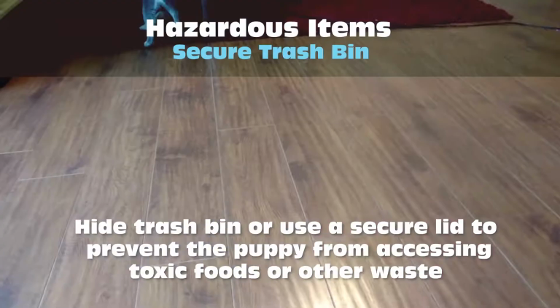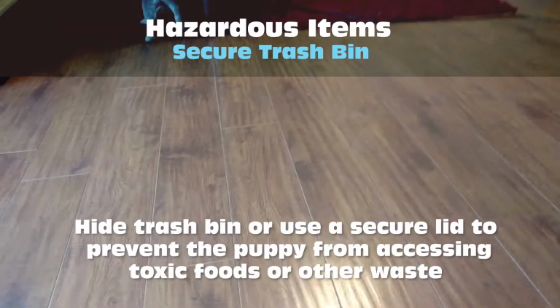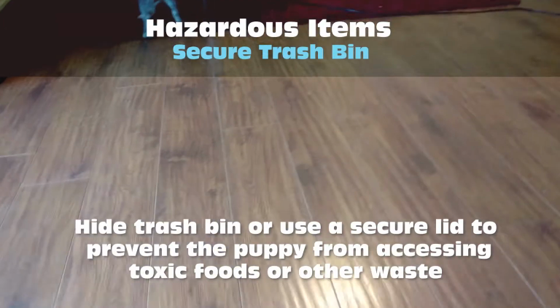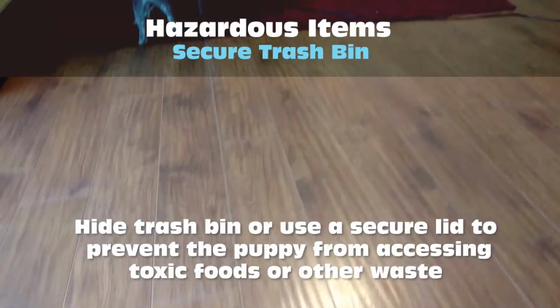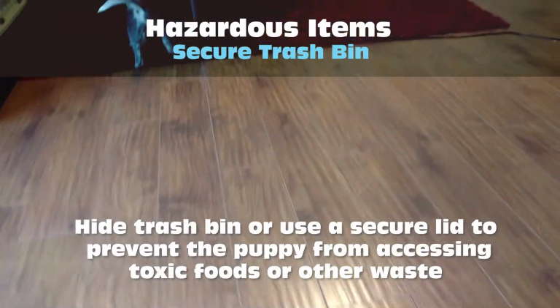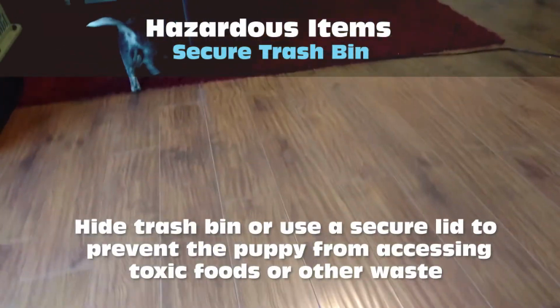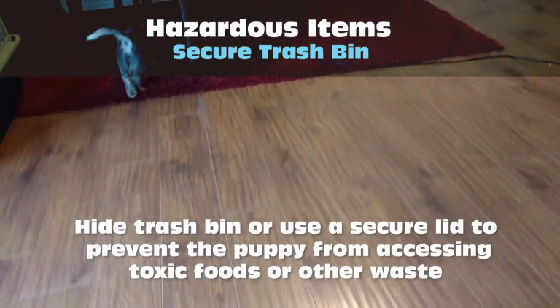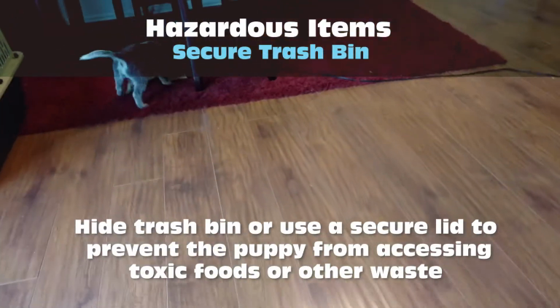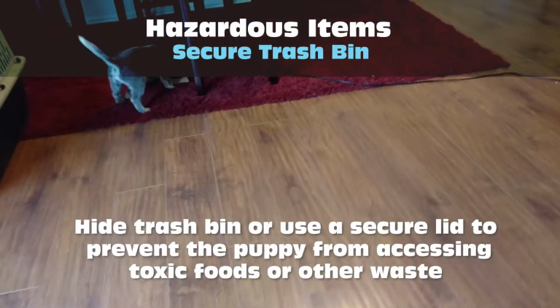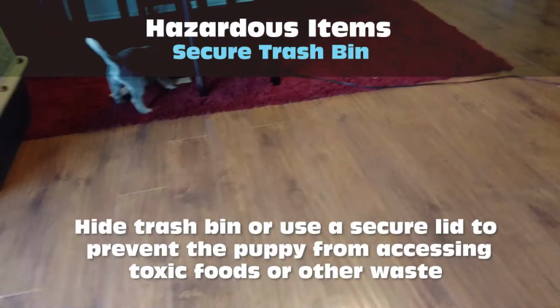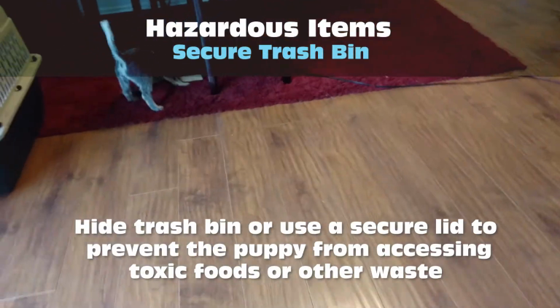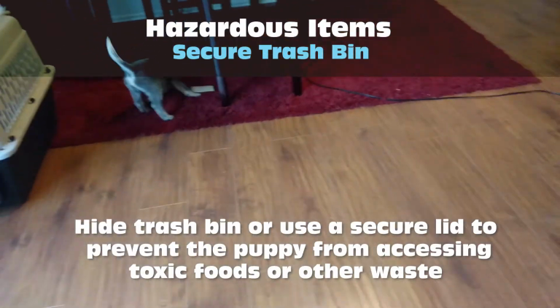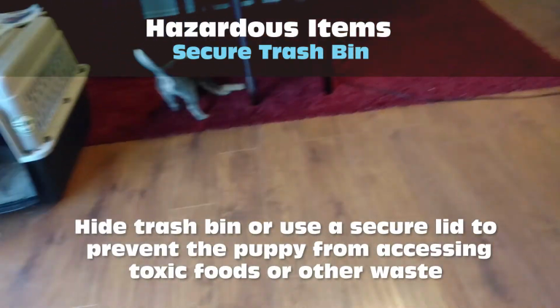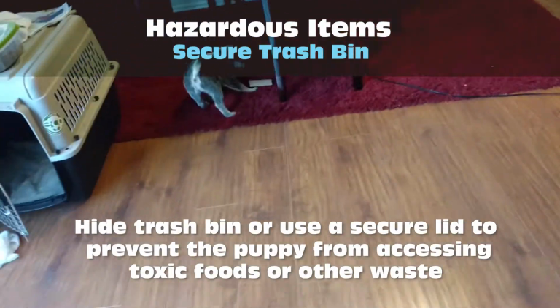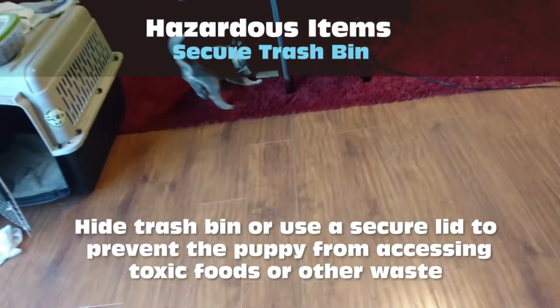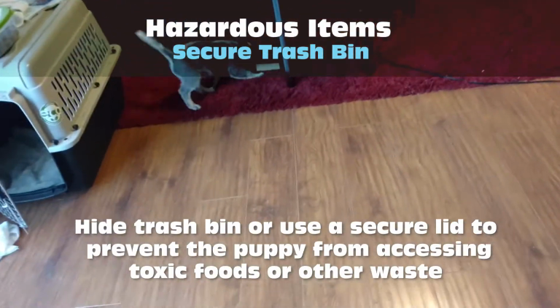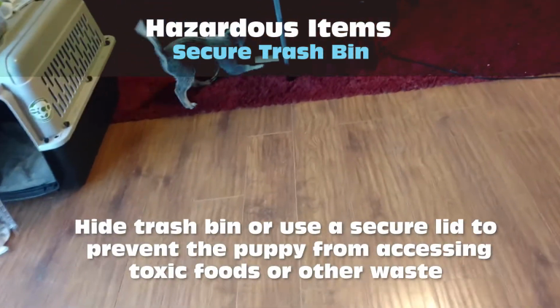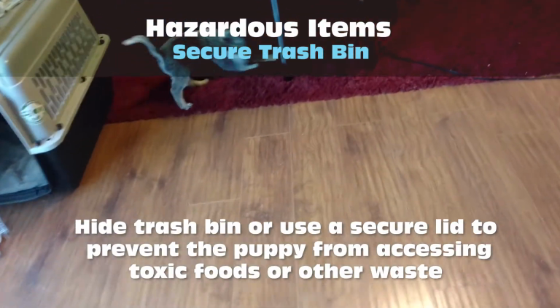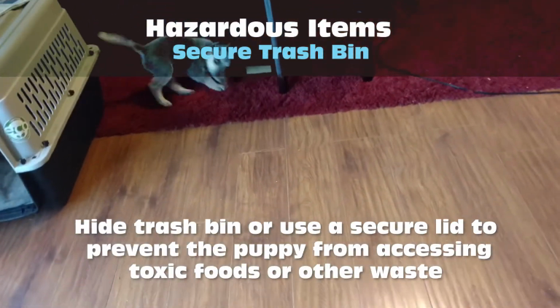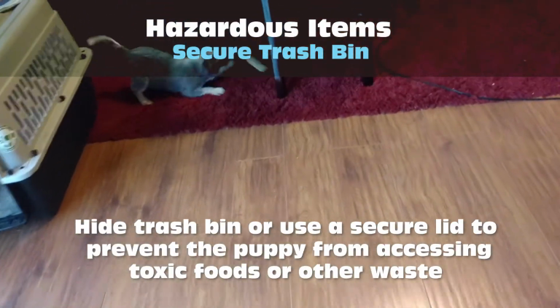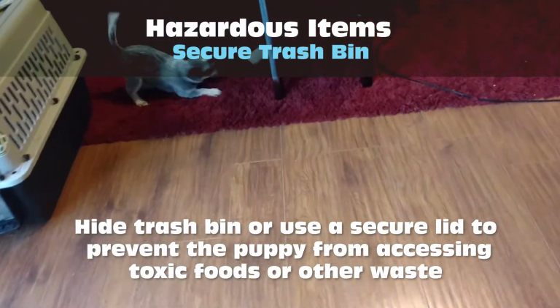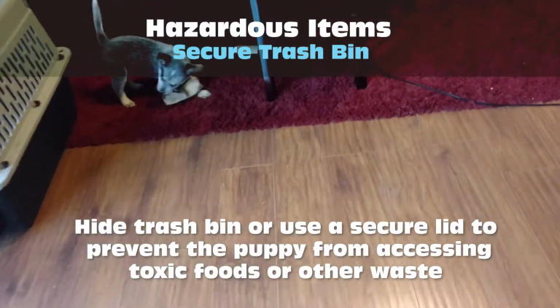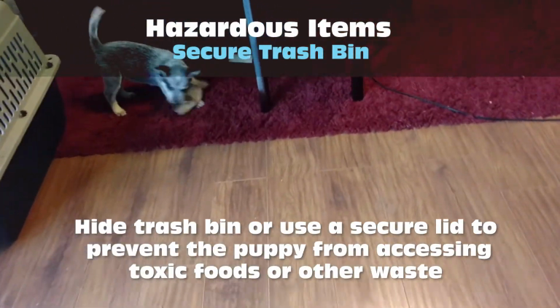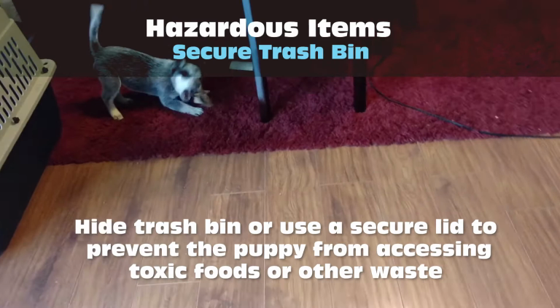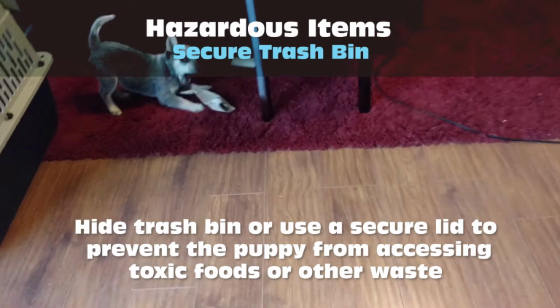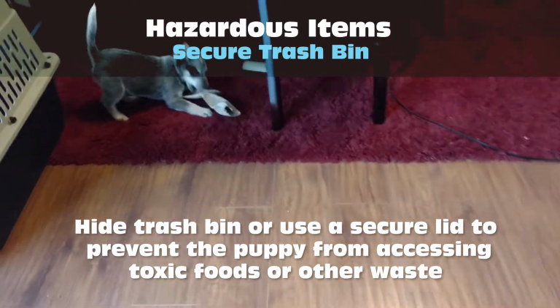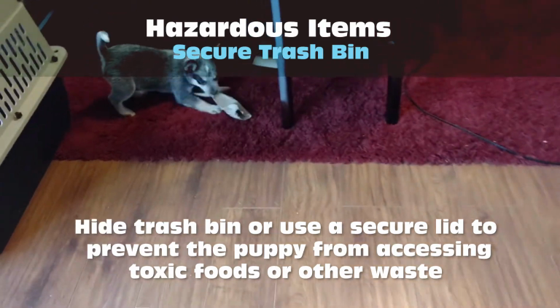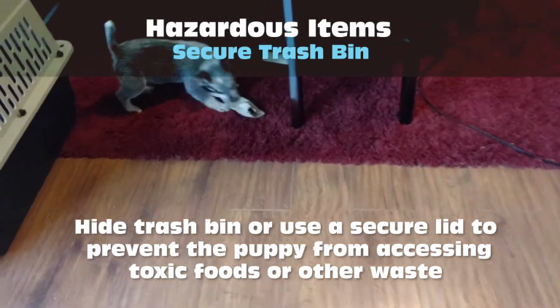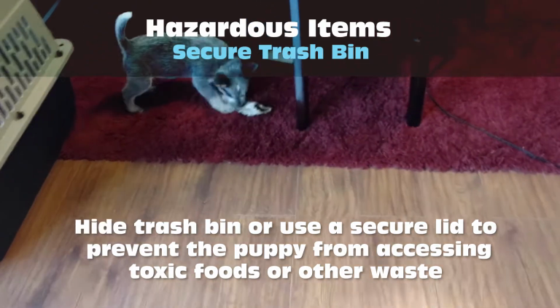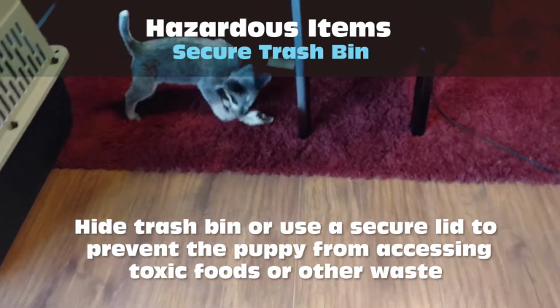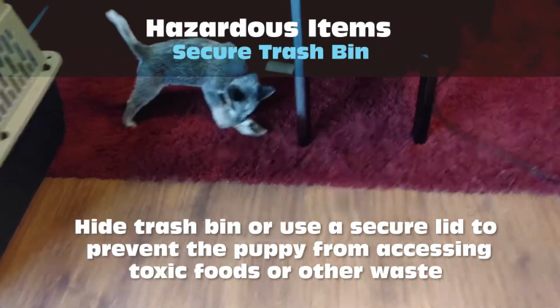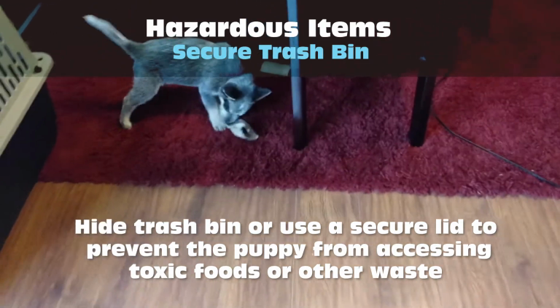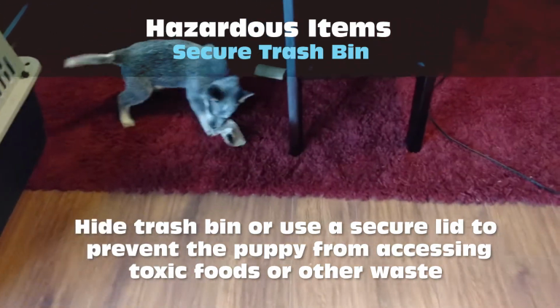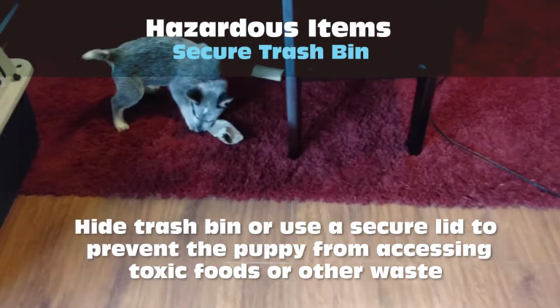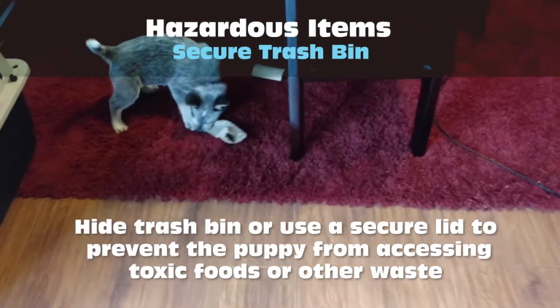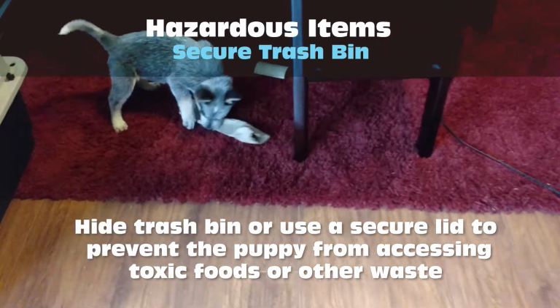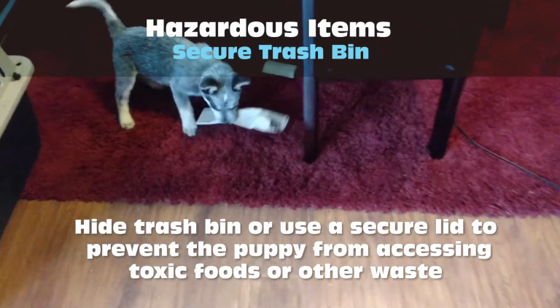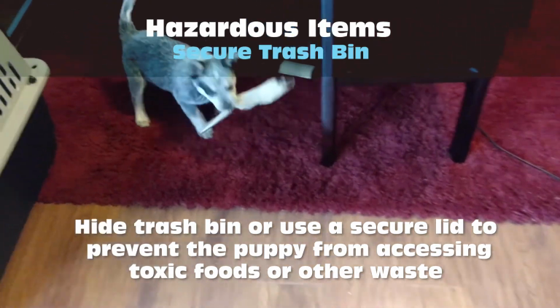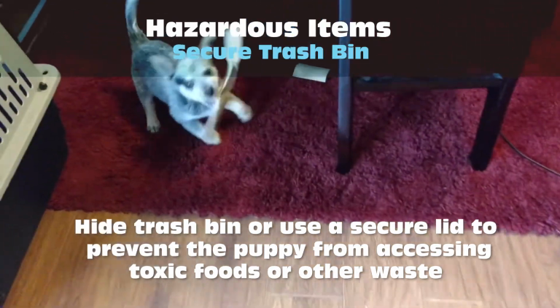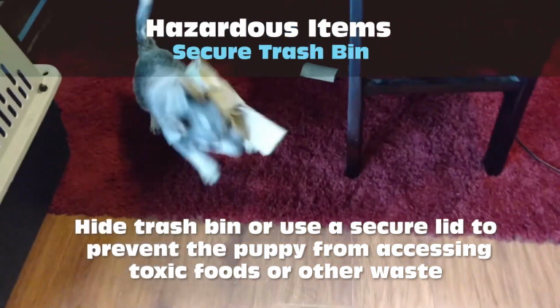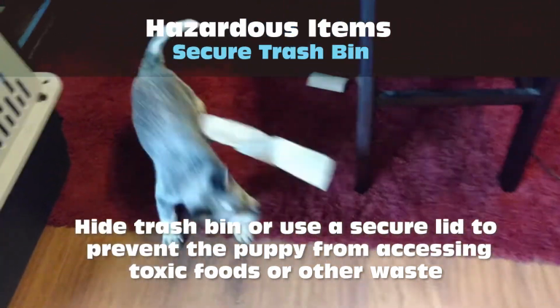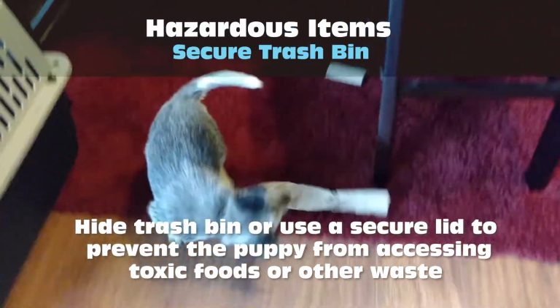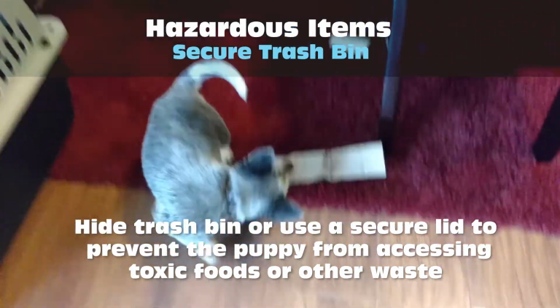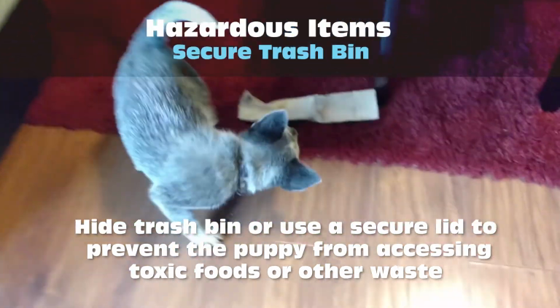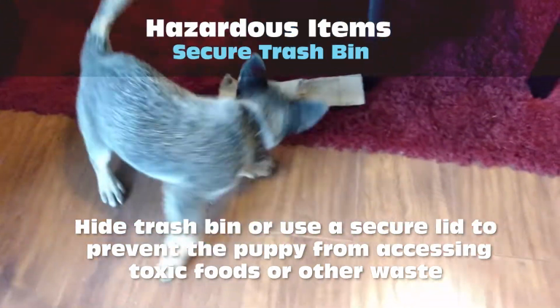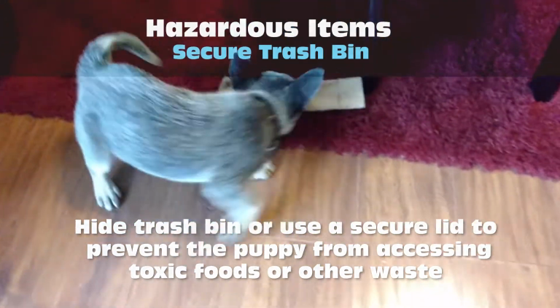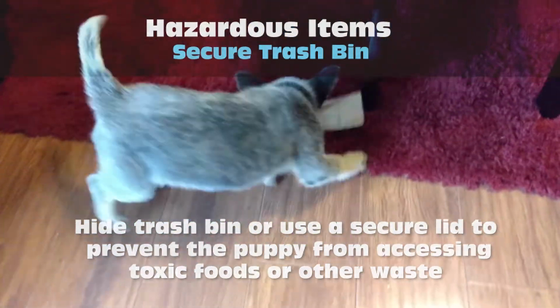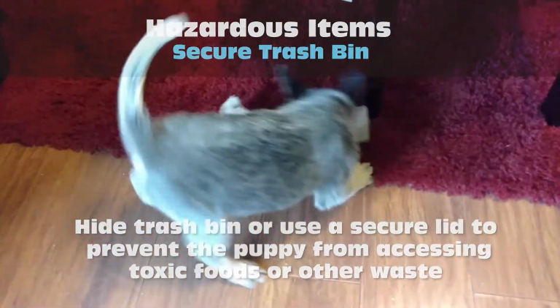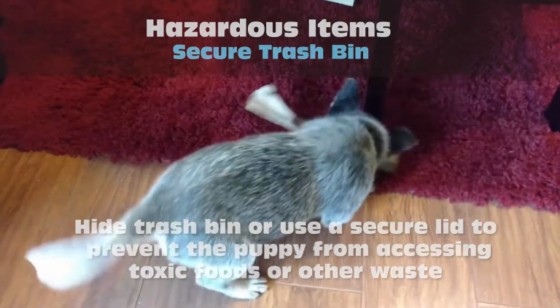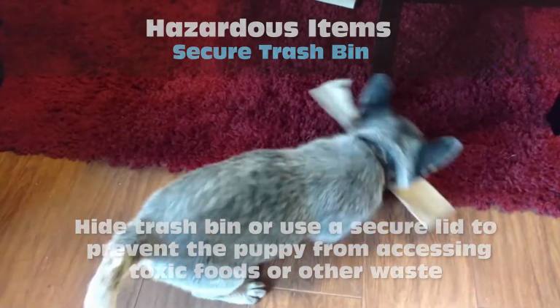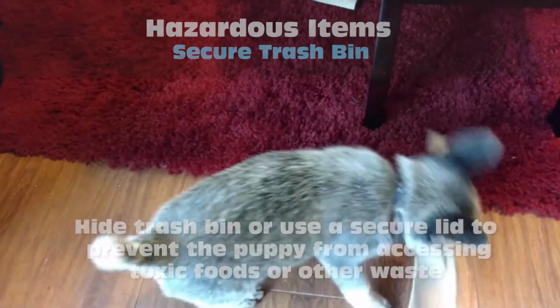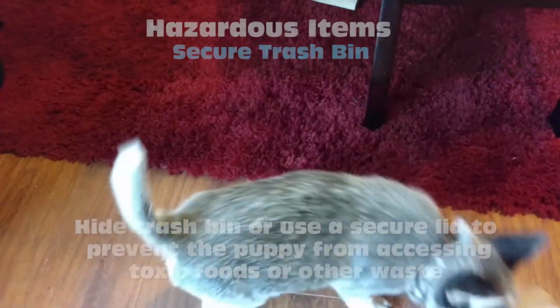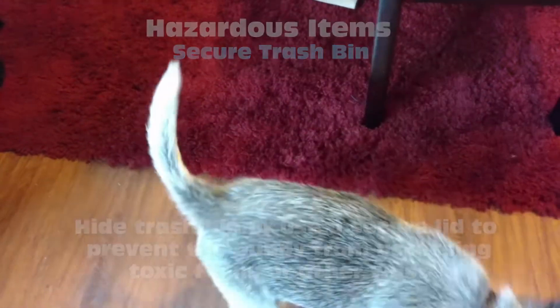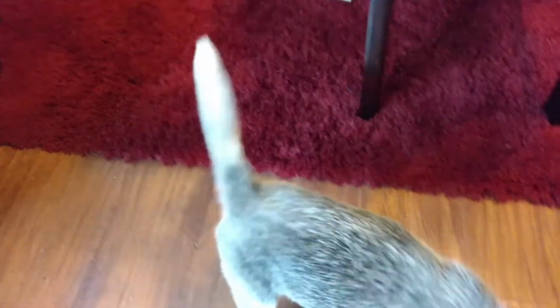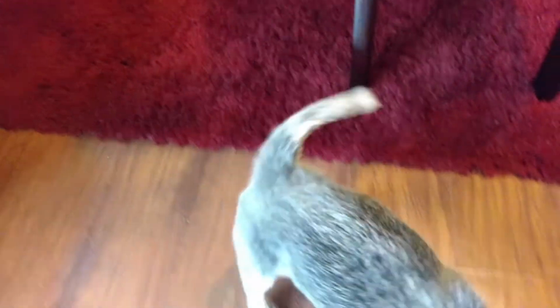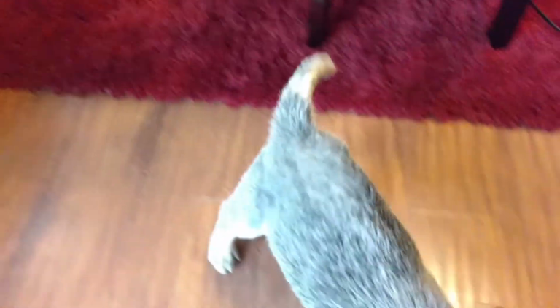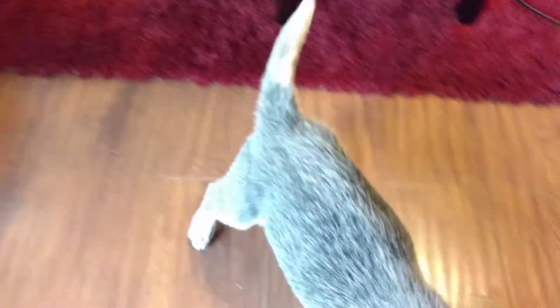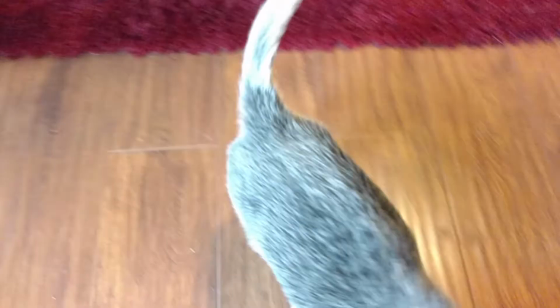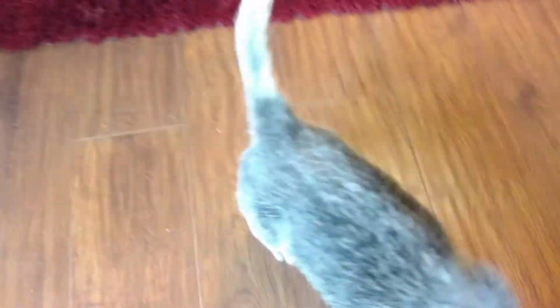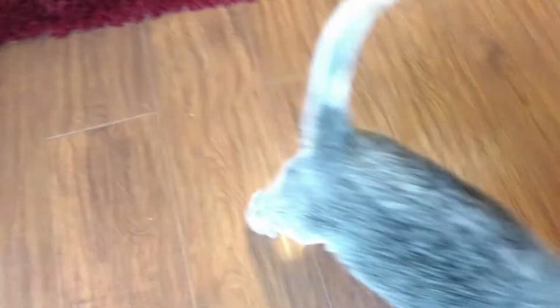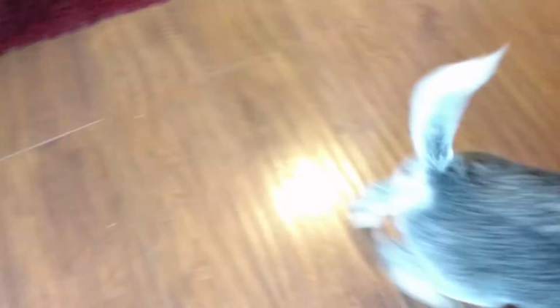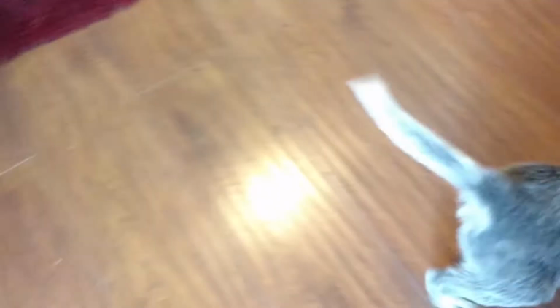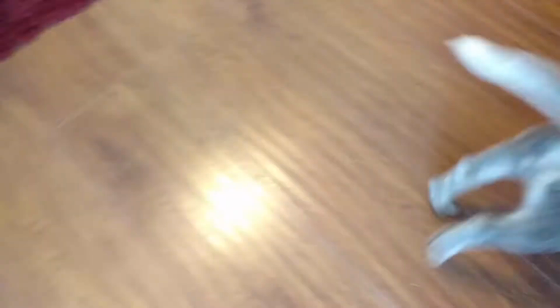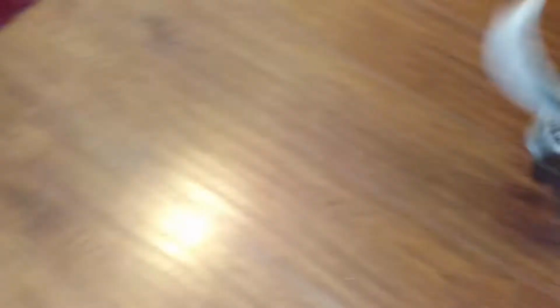Invest in trash bins with a secure lid or hide the trash bin. This will prevent the puppy from accessing toxic food or waste.